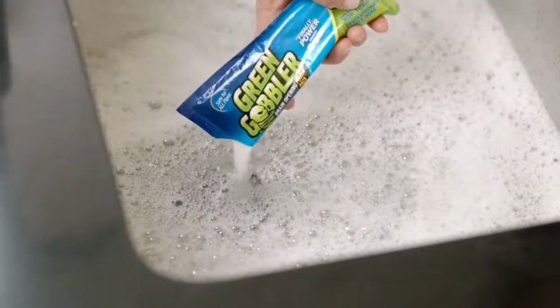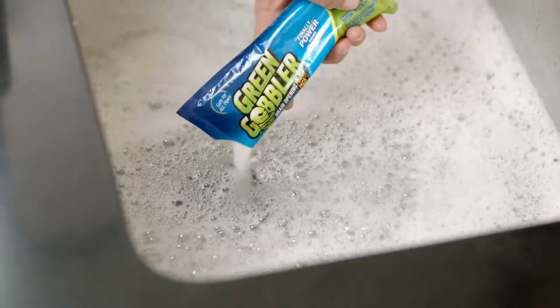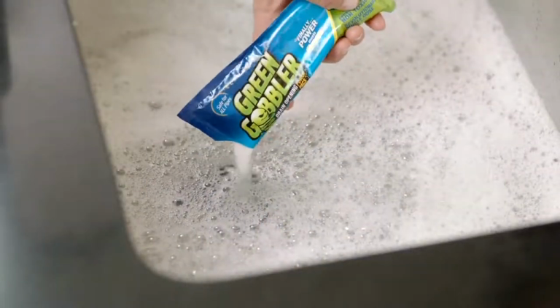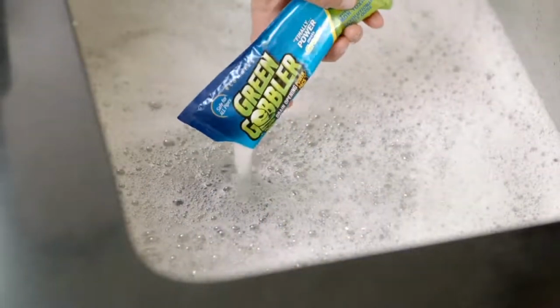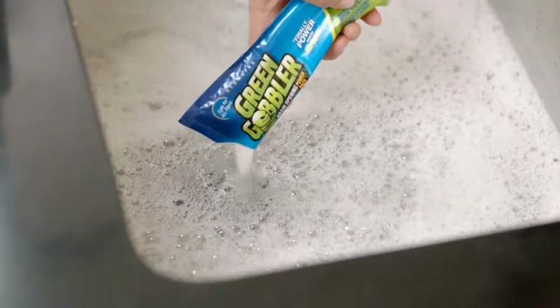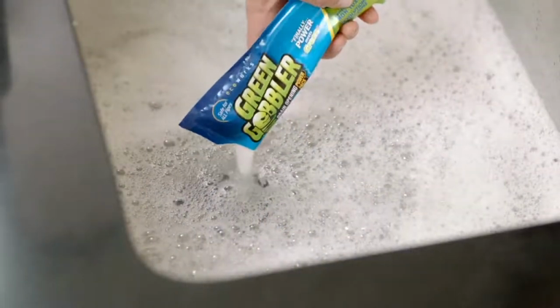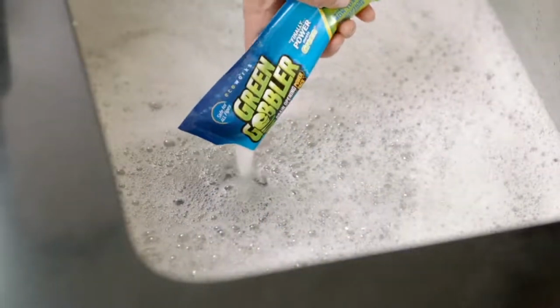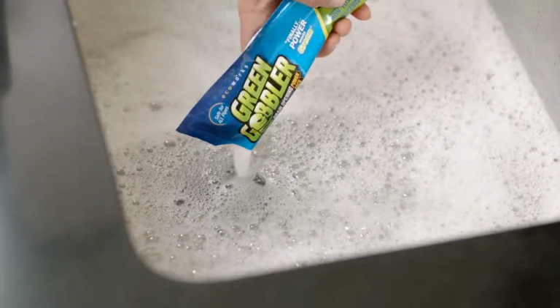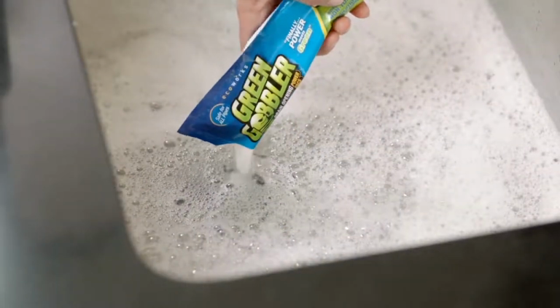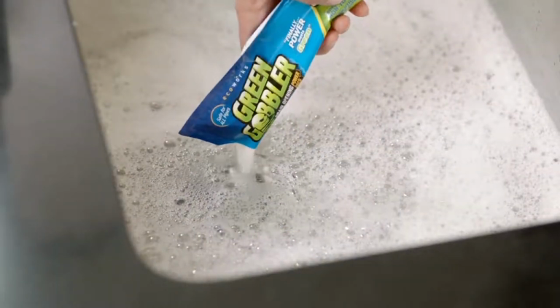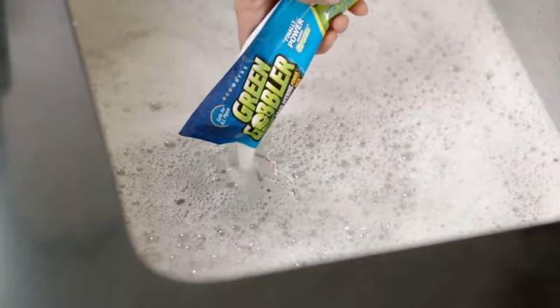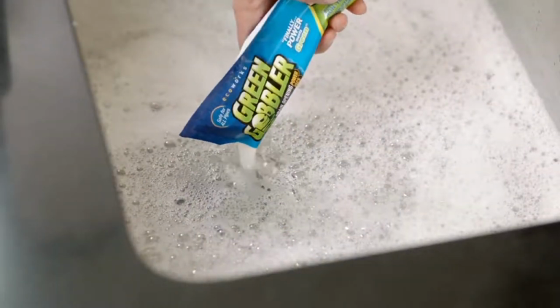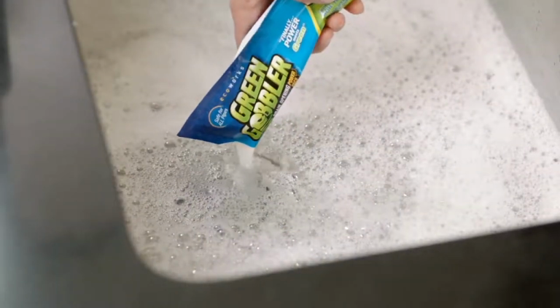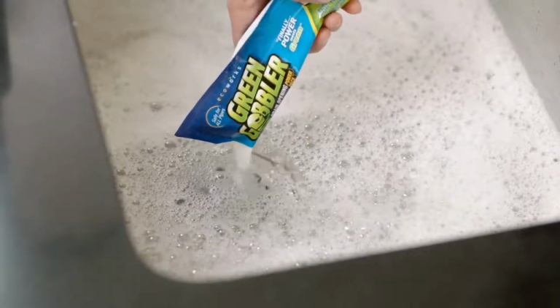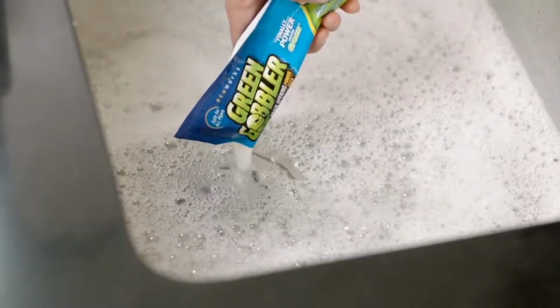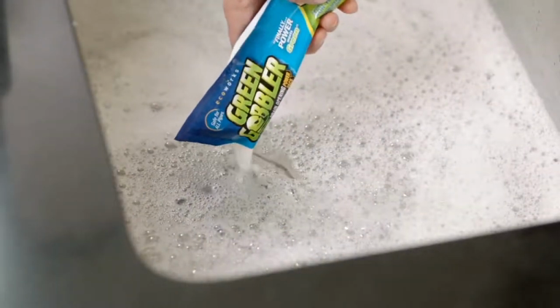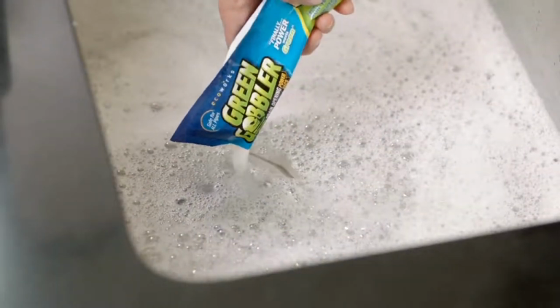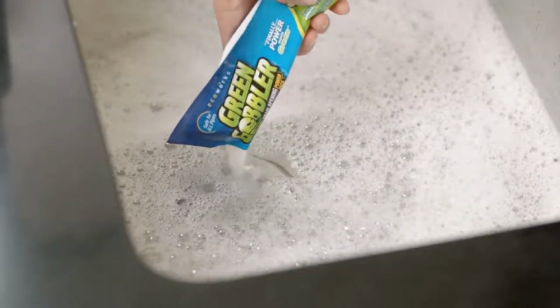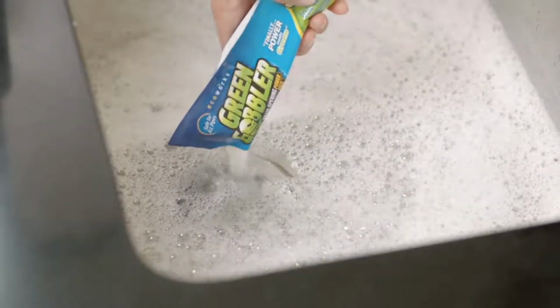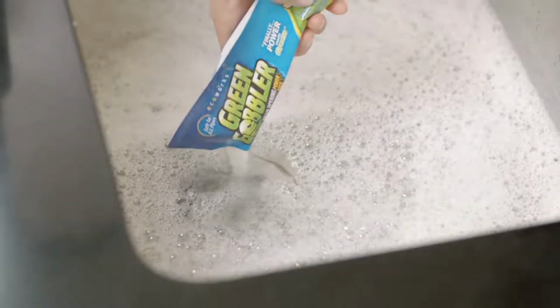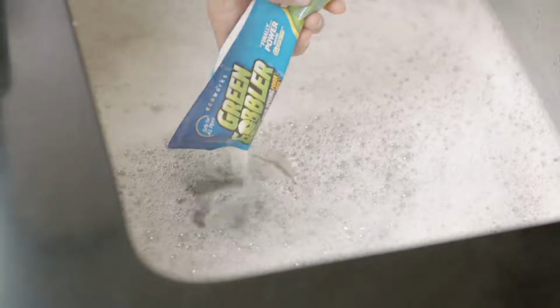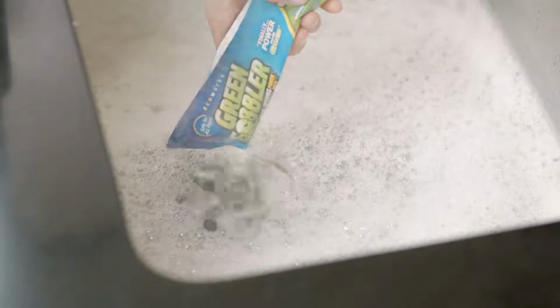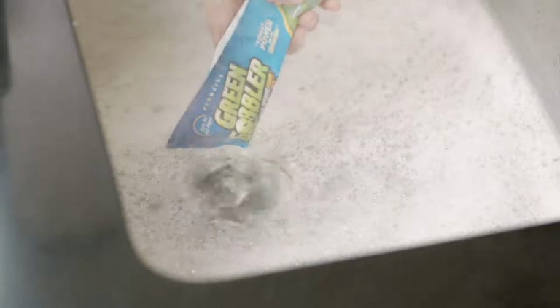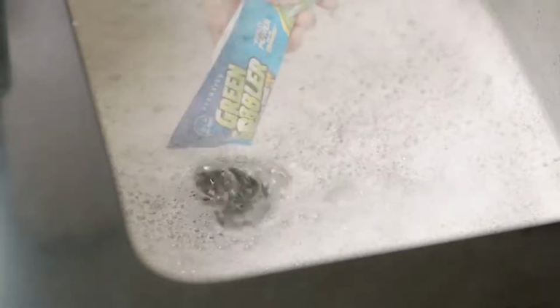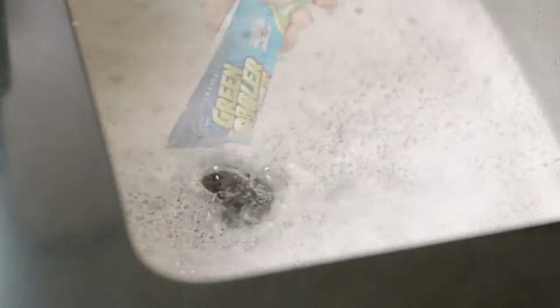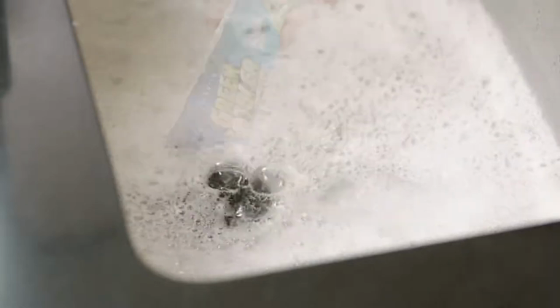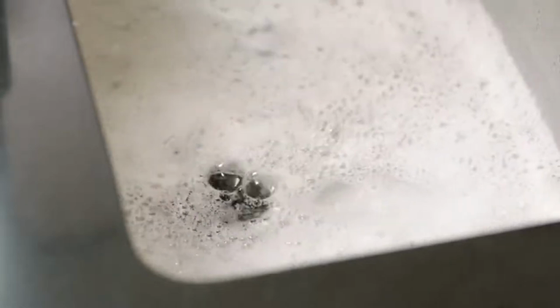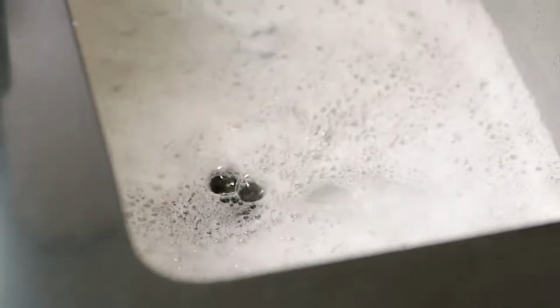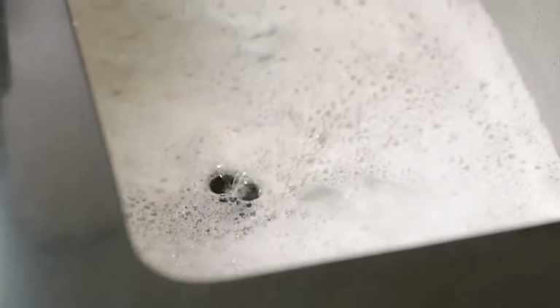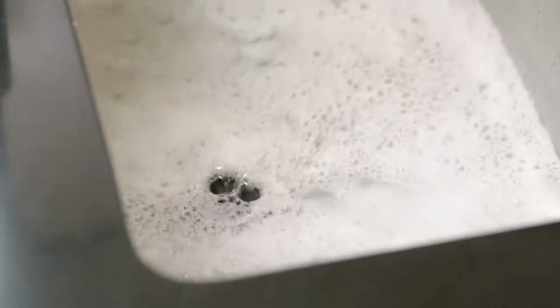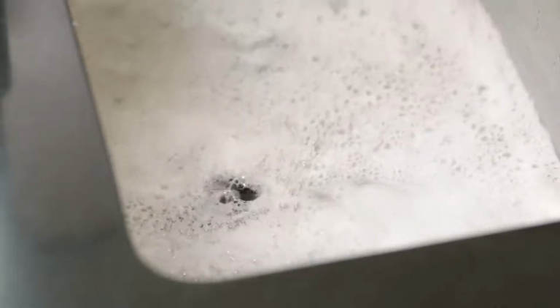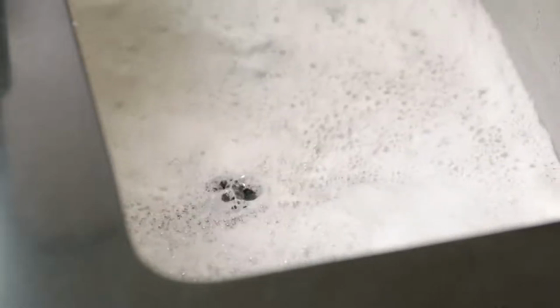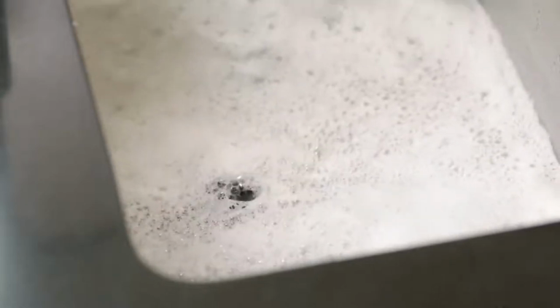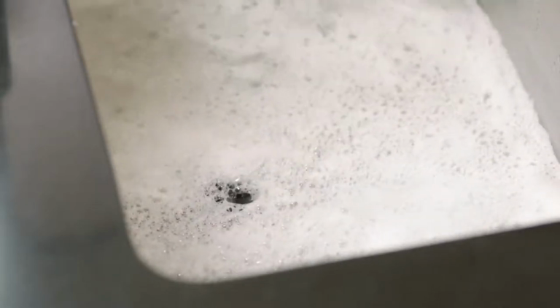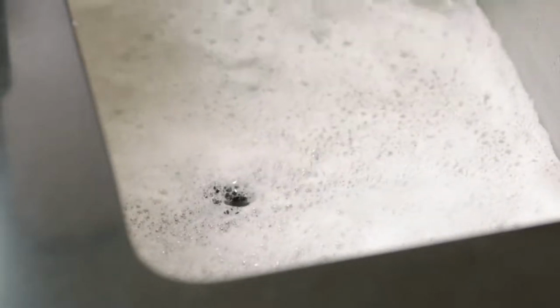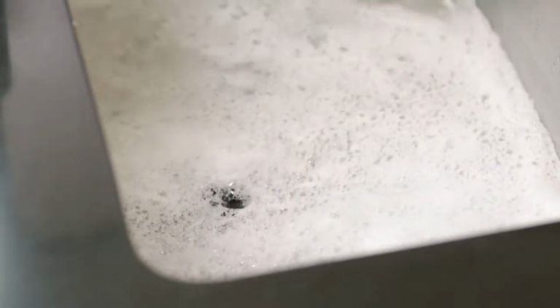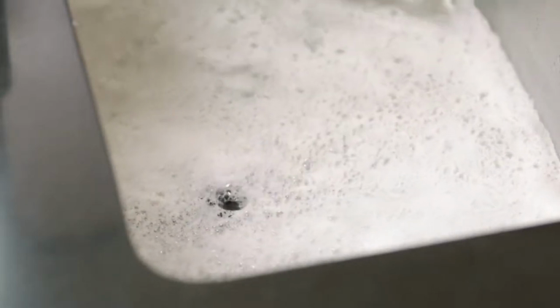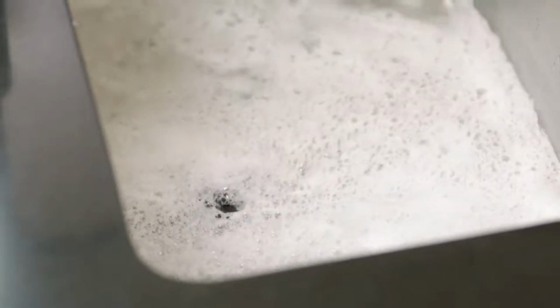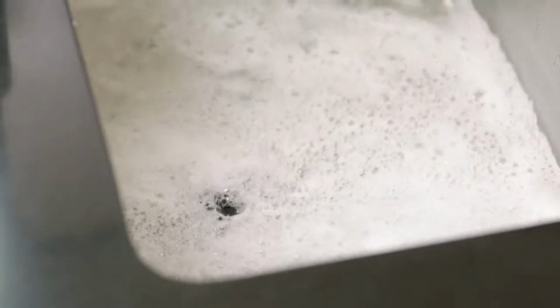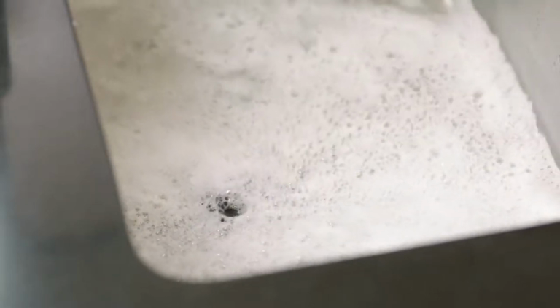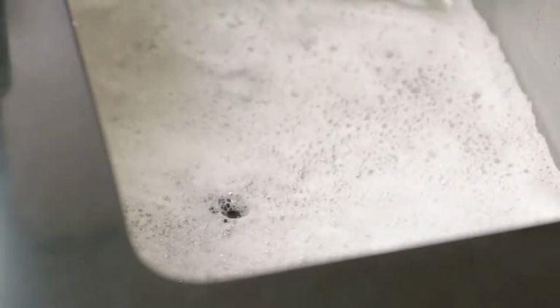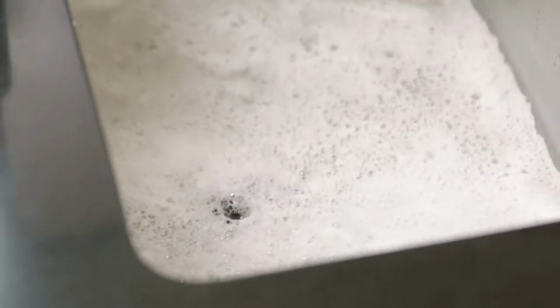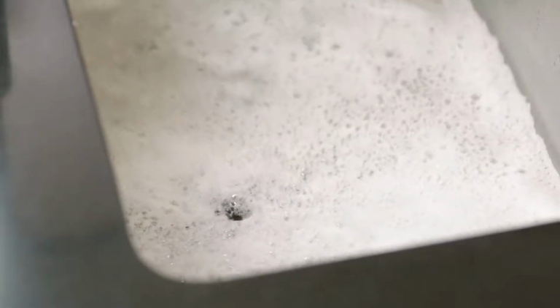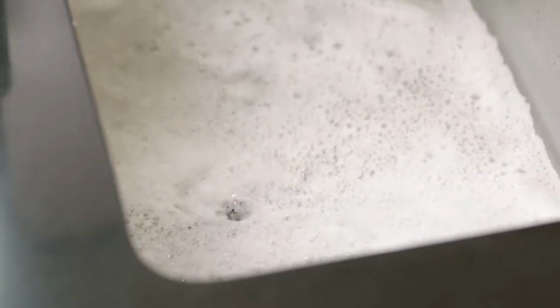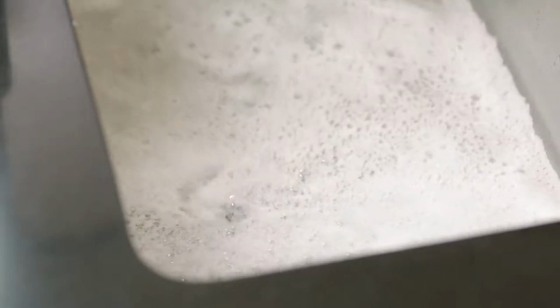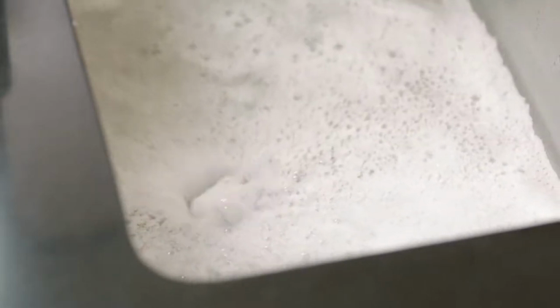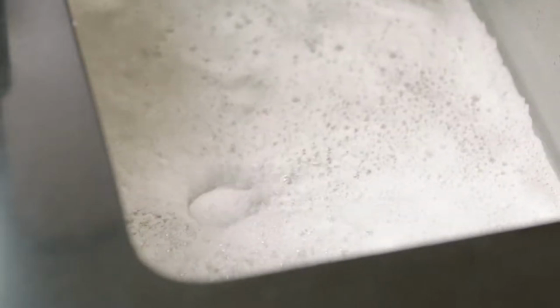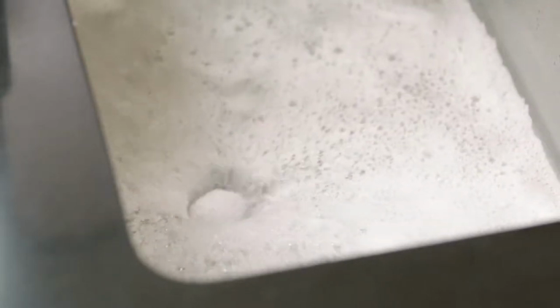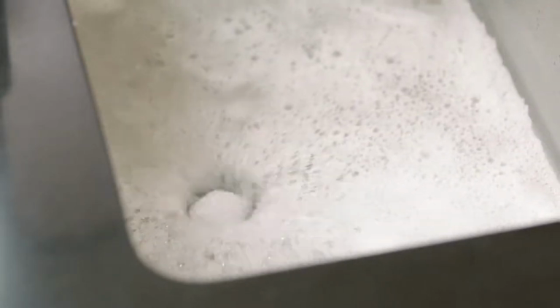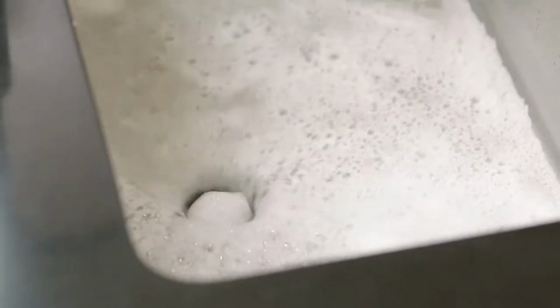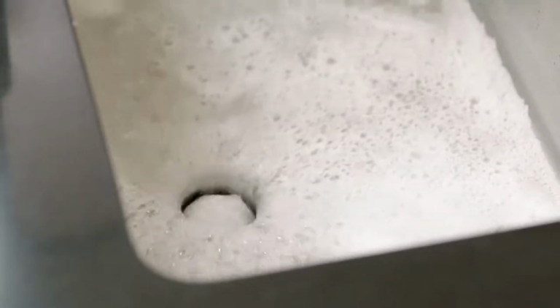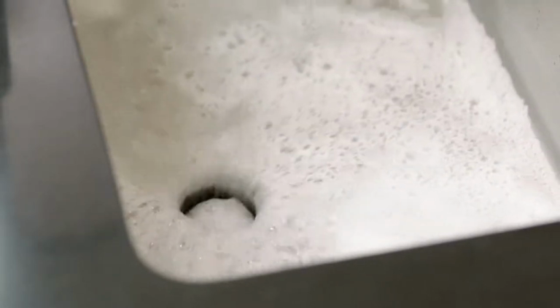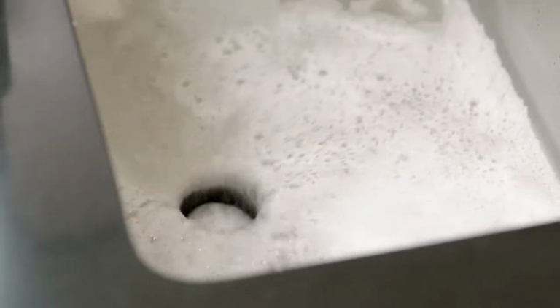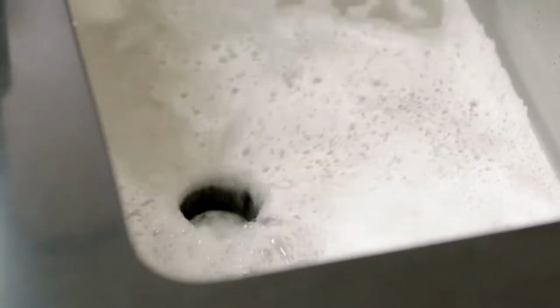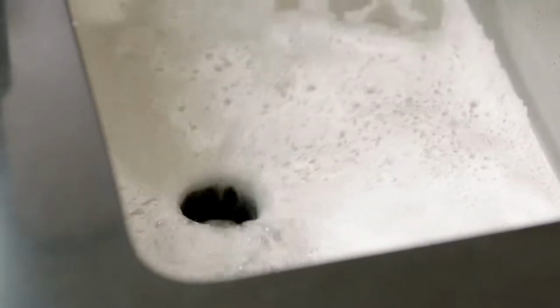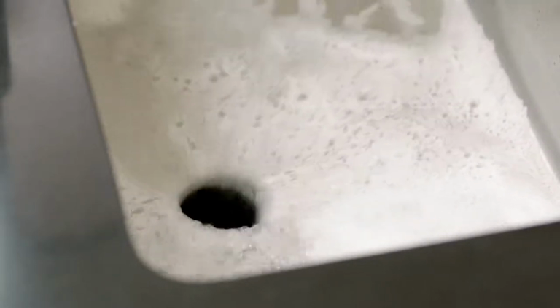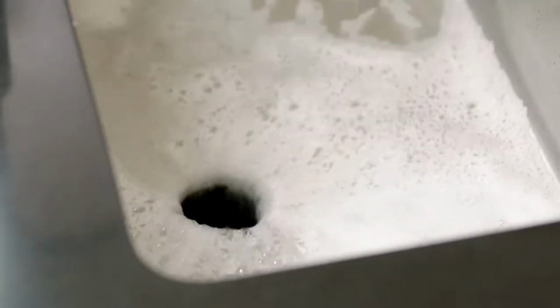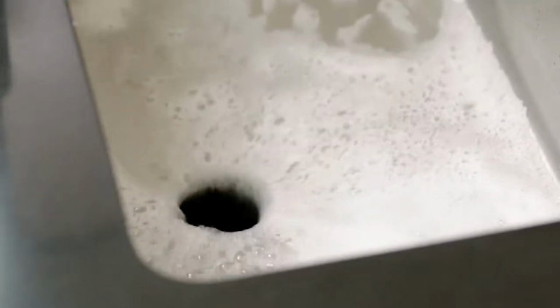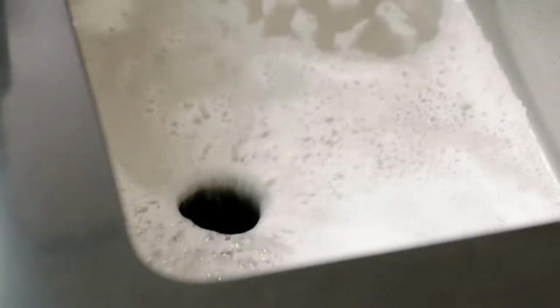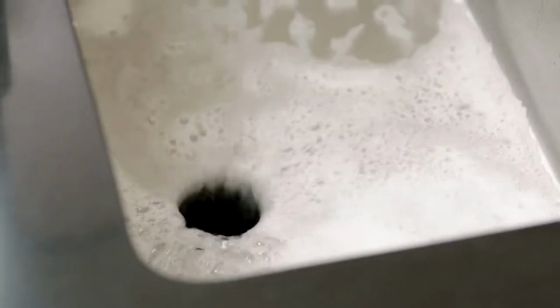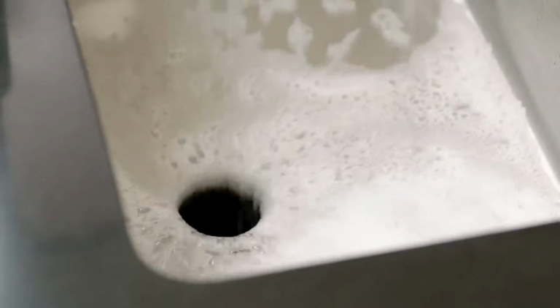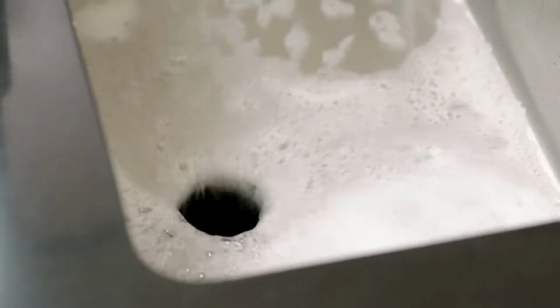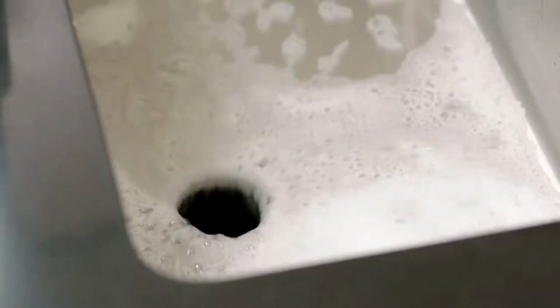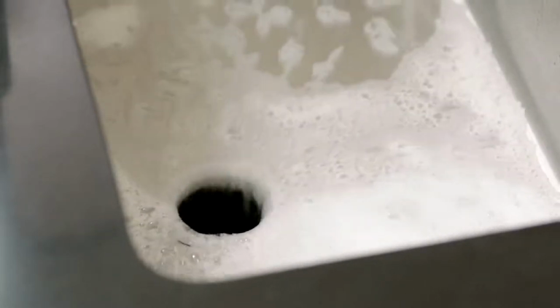This is a happy dance for your drain. Take a look right here — we've got a little video, and this really helps tell the story.